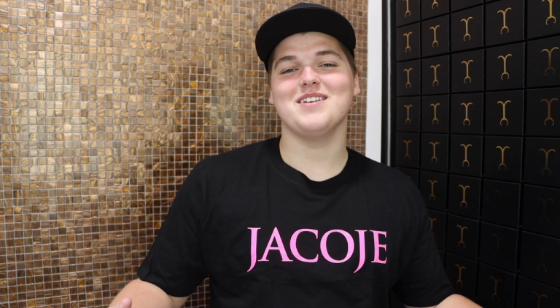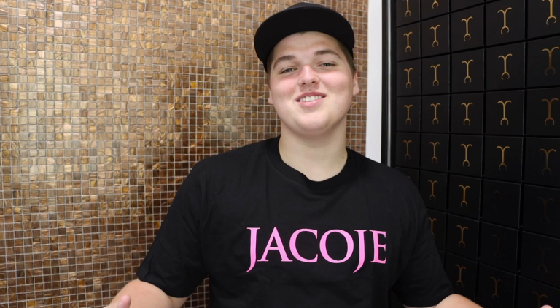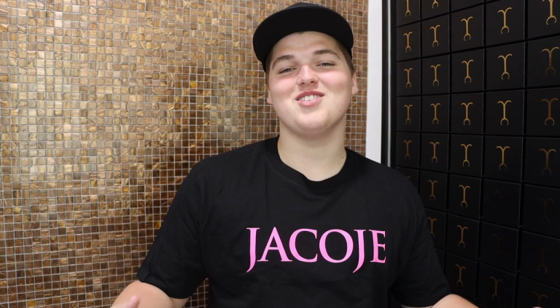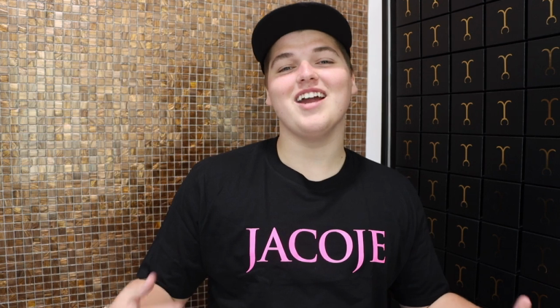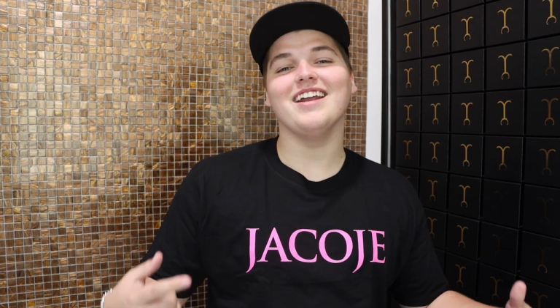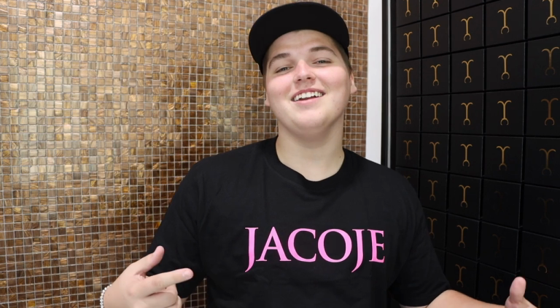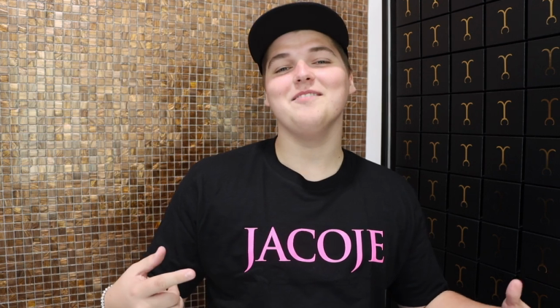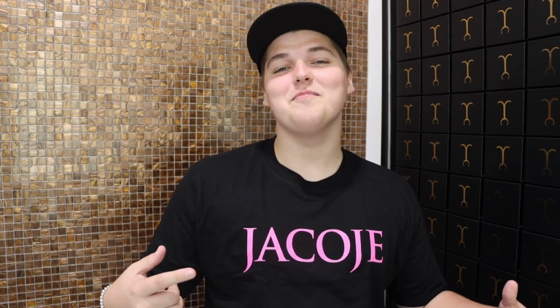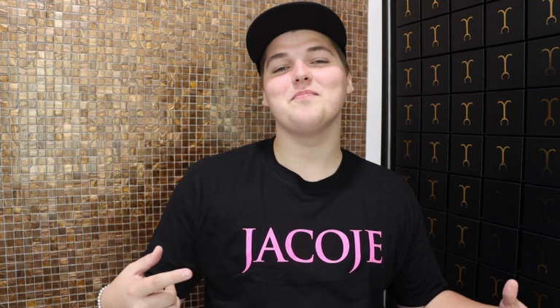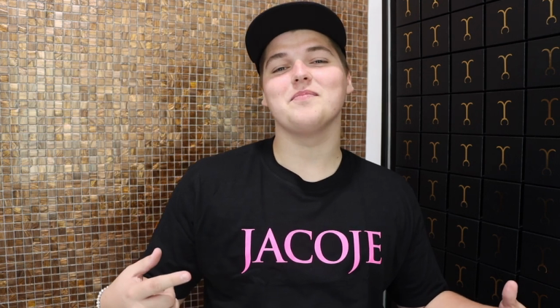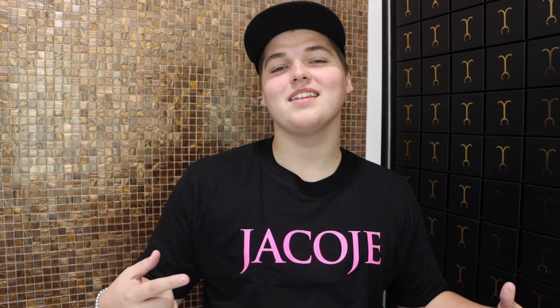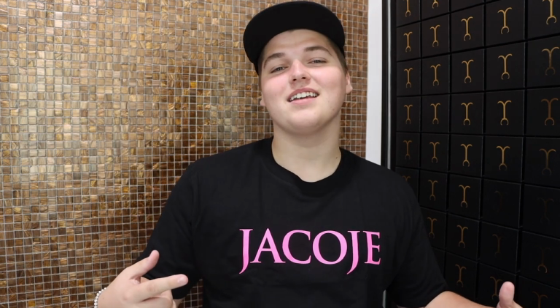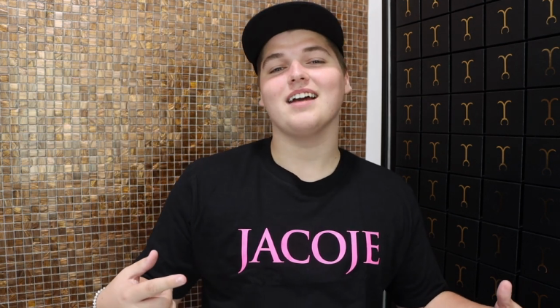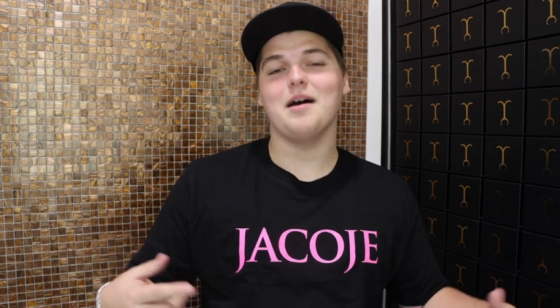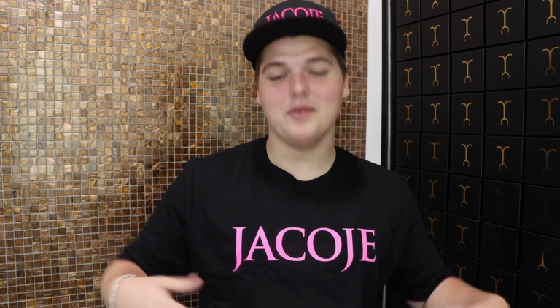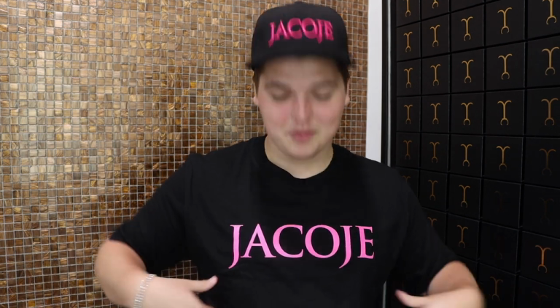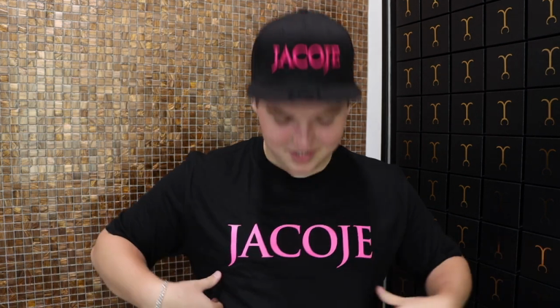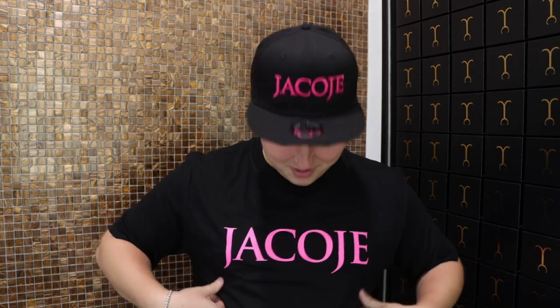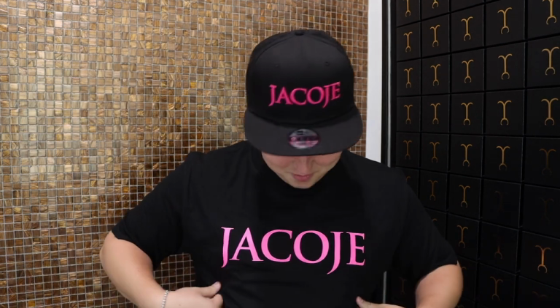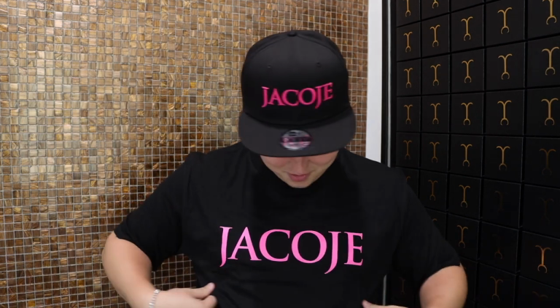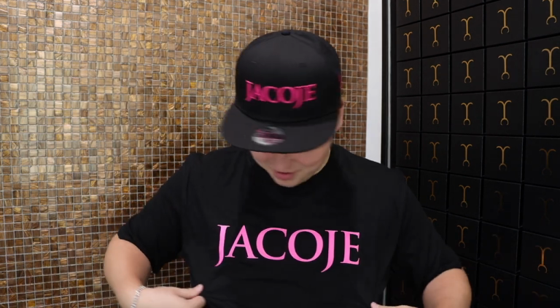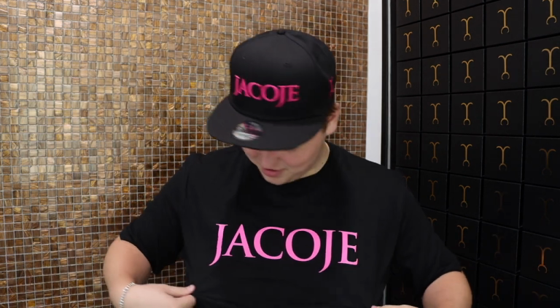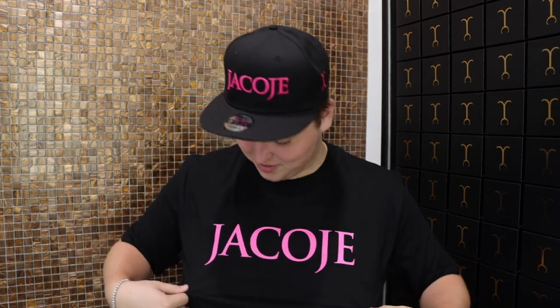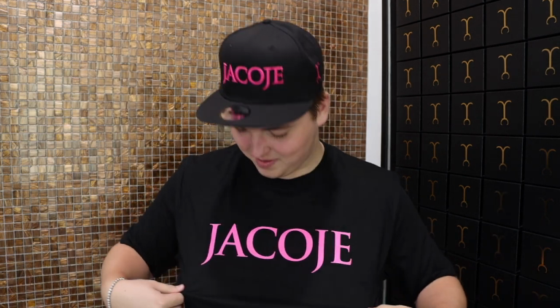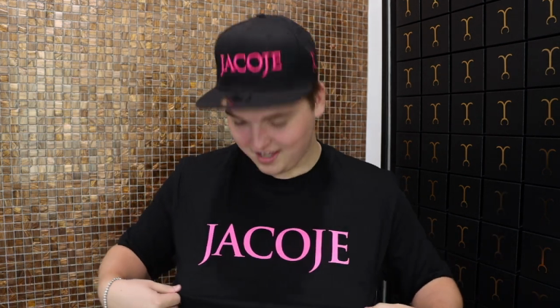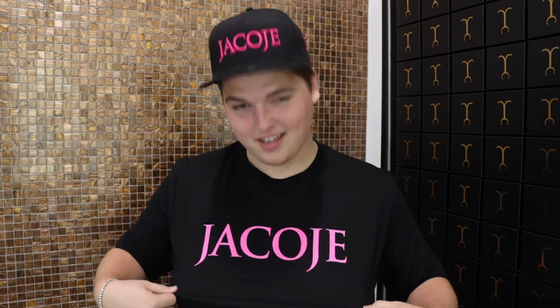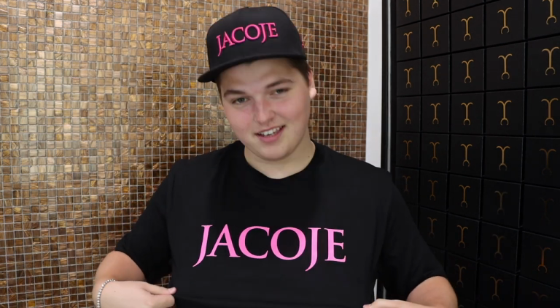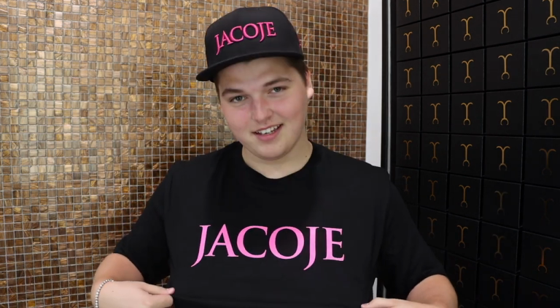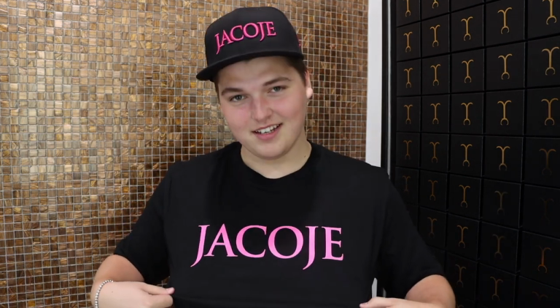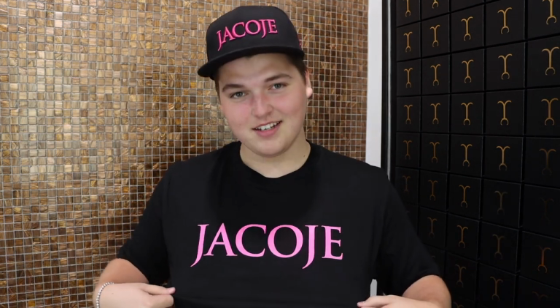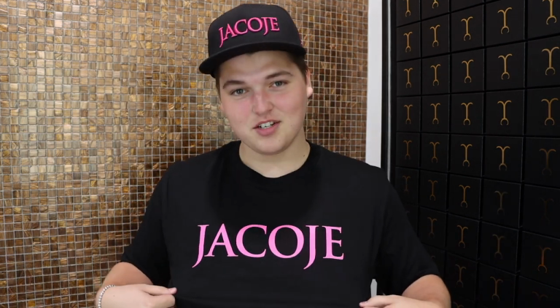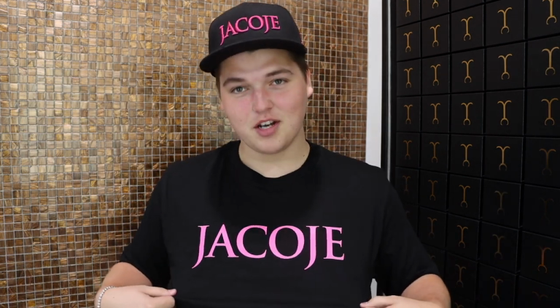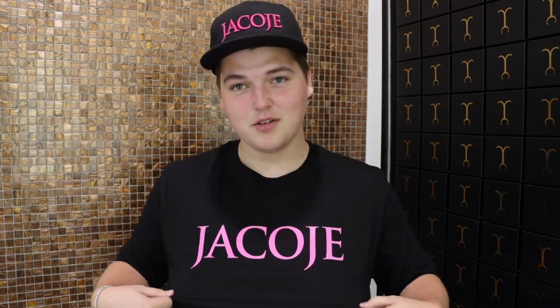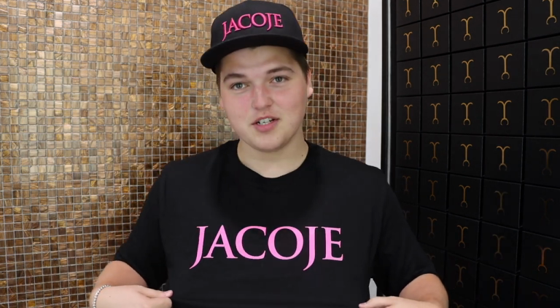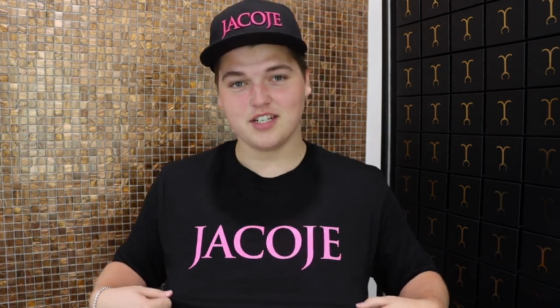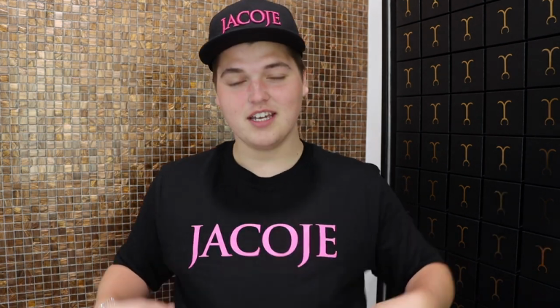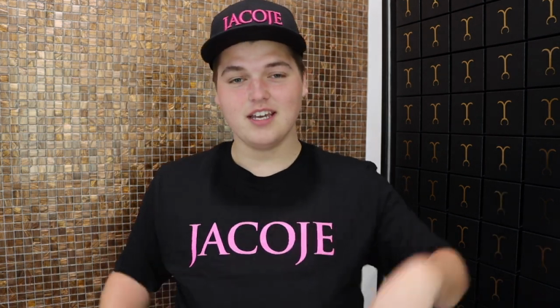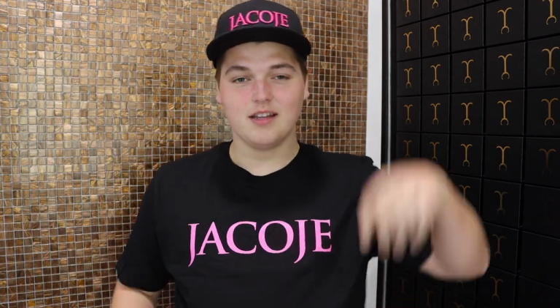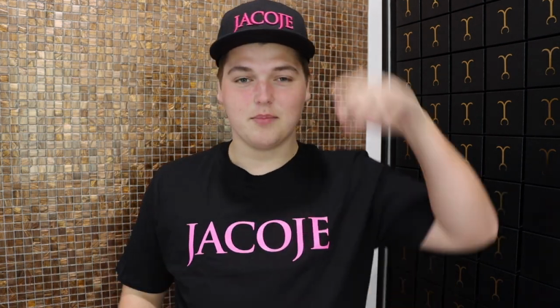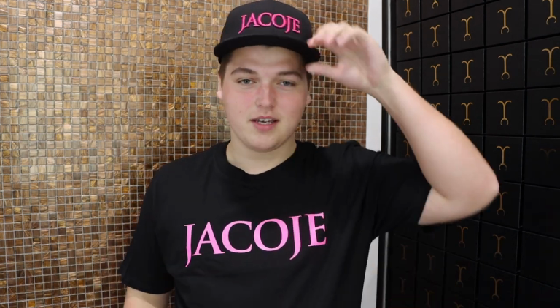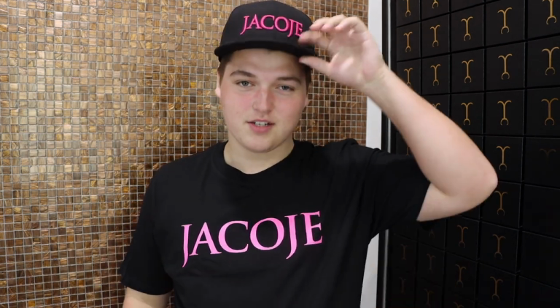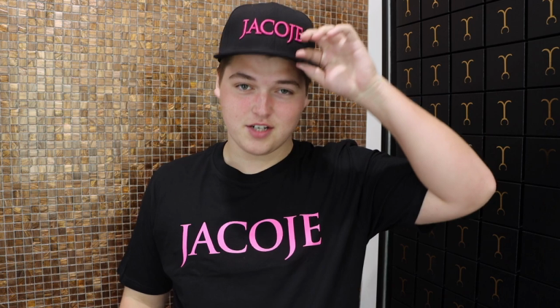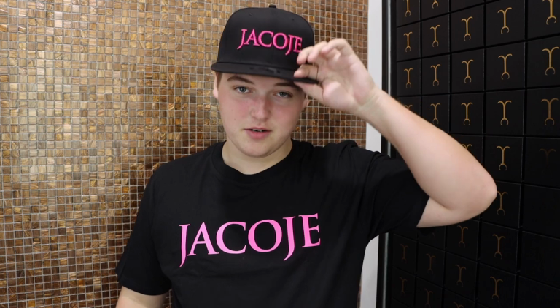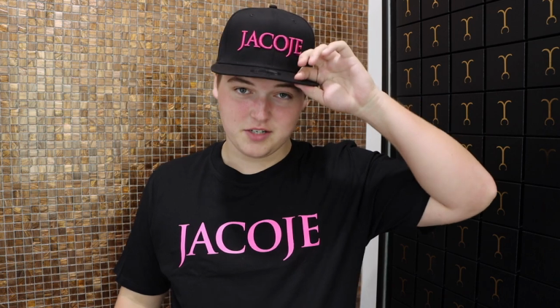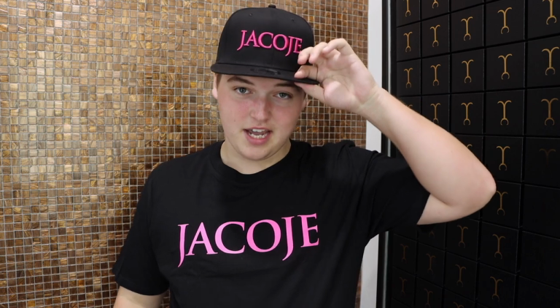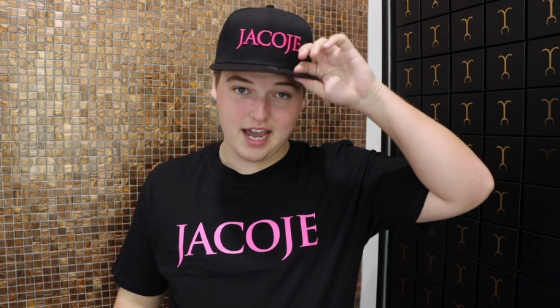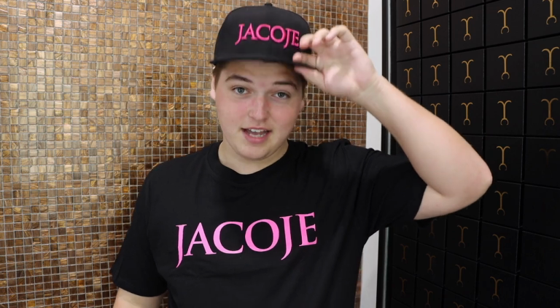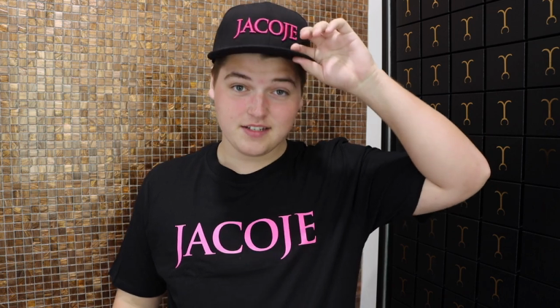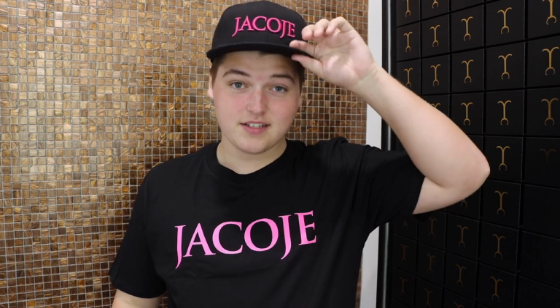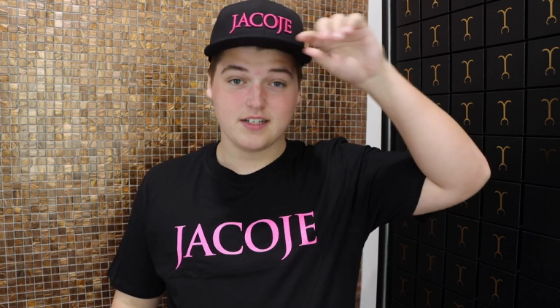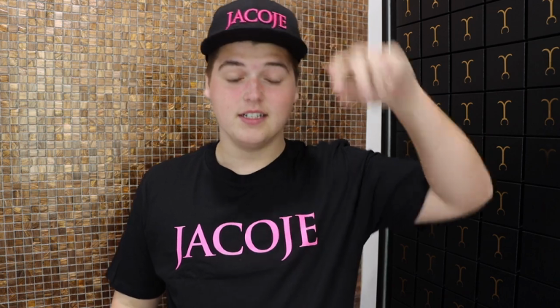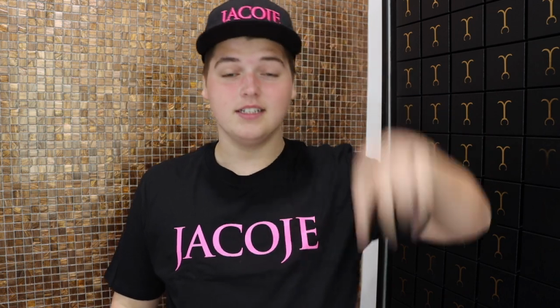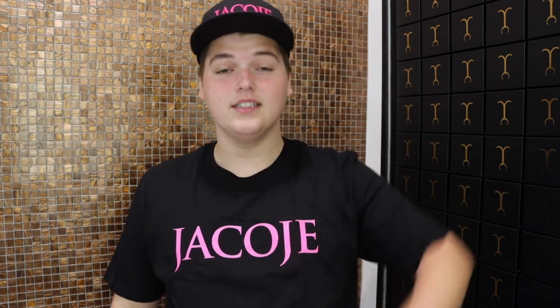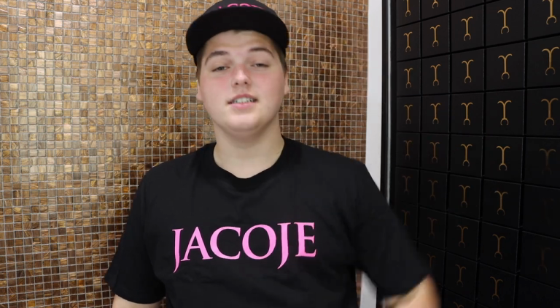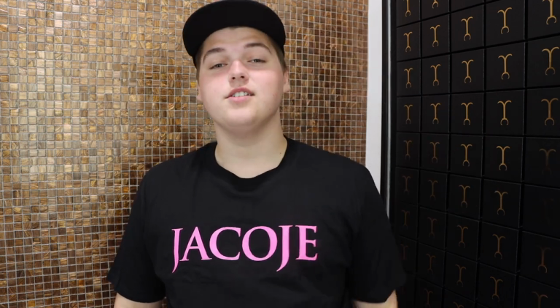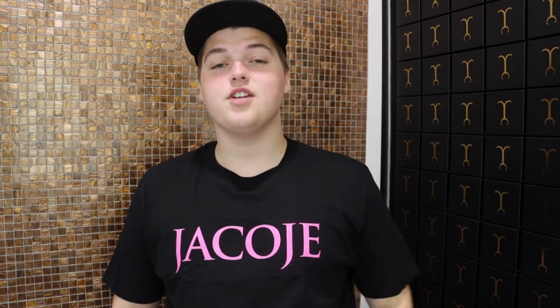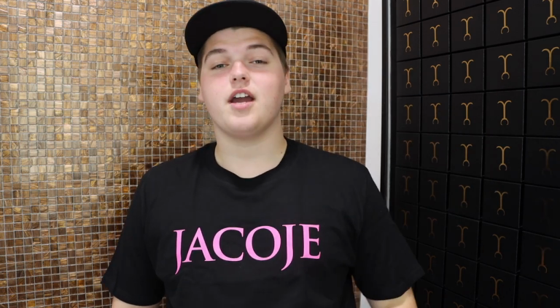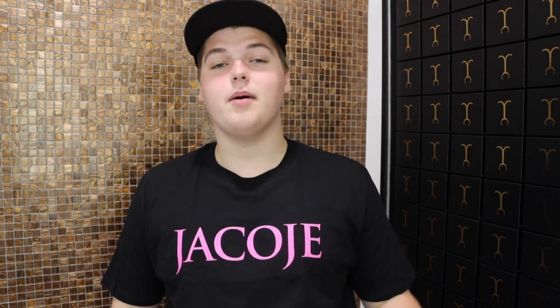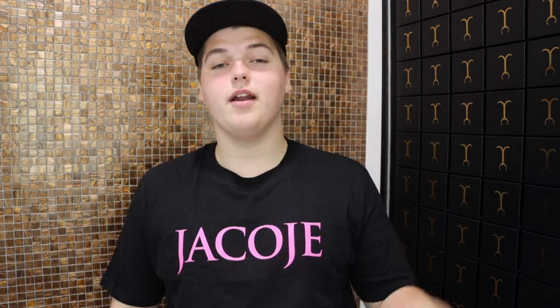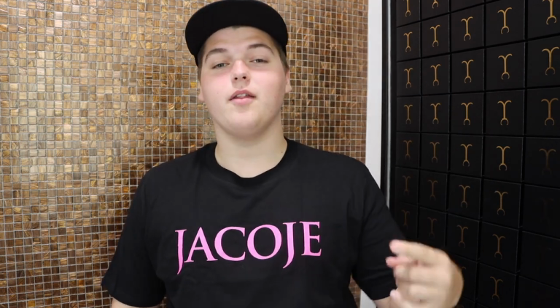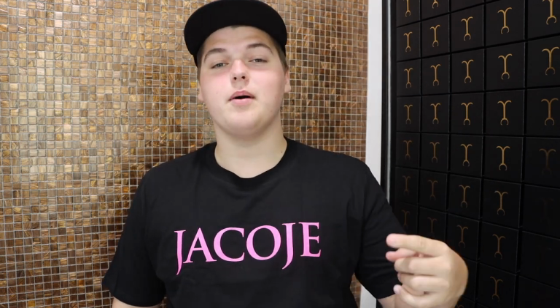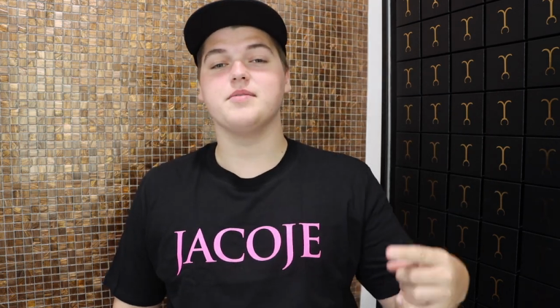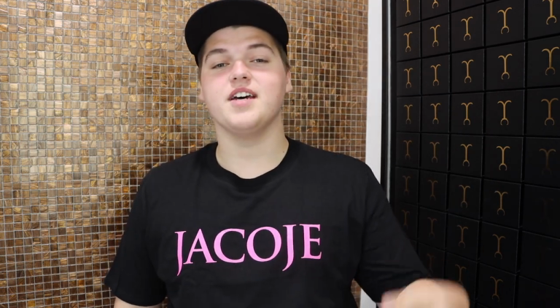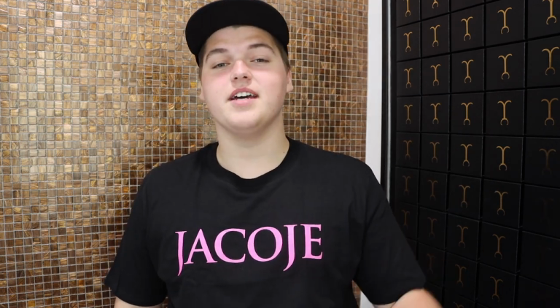It's Jayden. I'm here with the new merch — the pink Jacoji tee and the pink Jacoji hats. Check them out on the website.